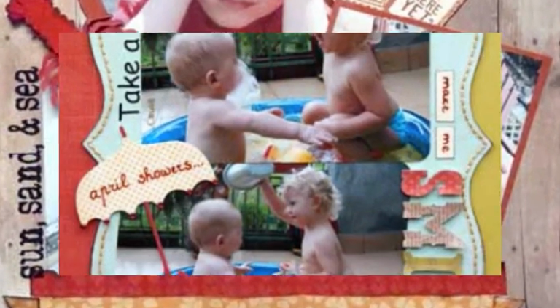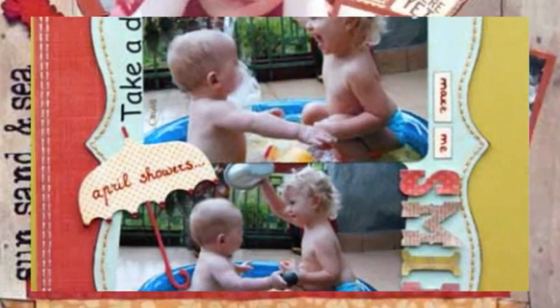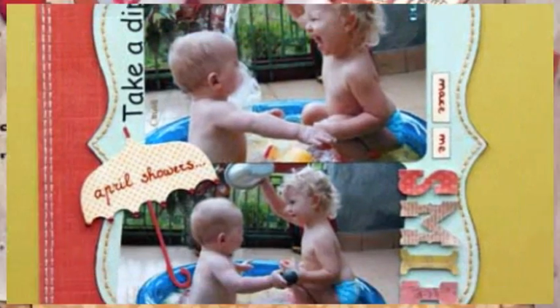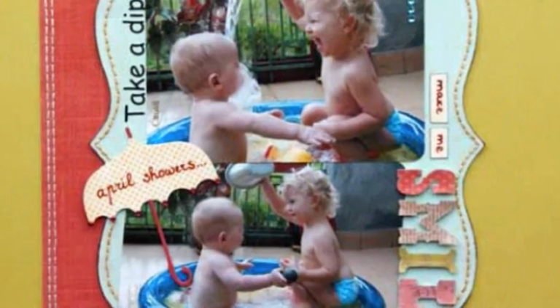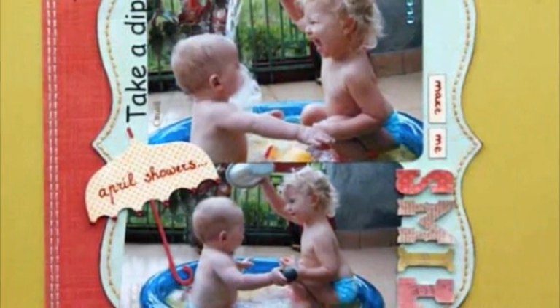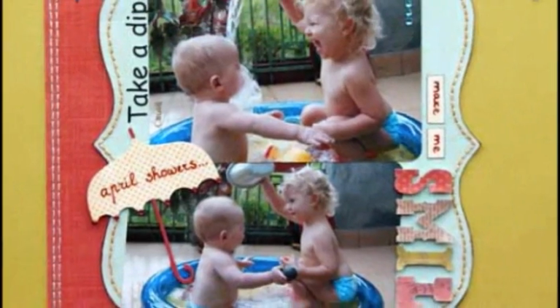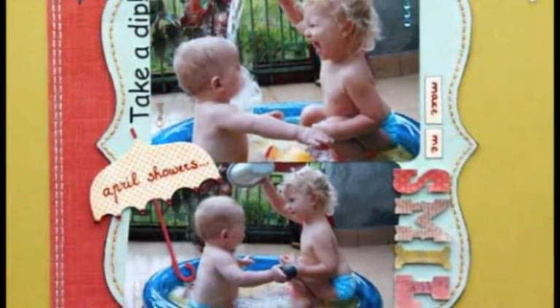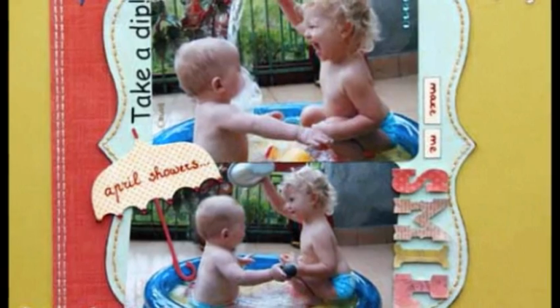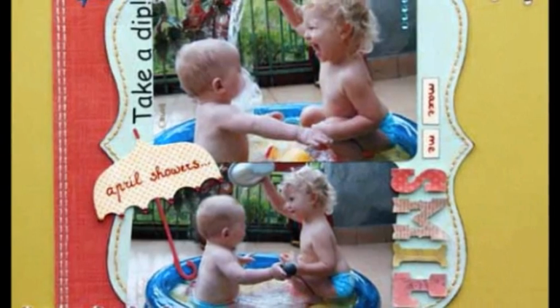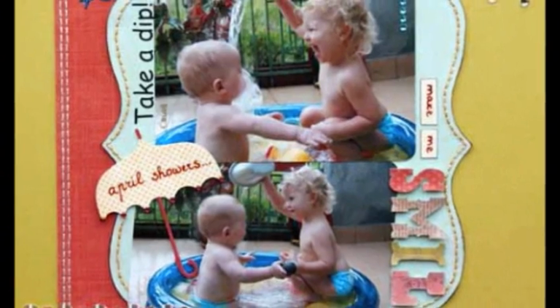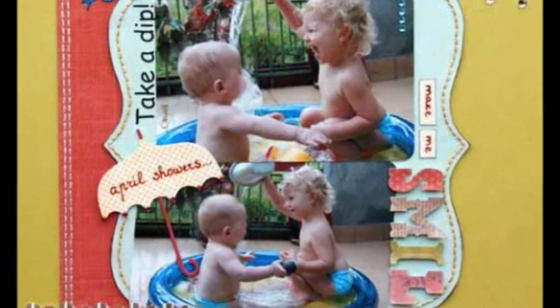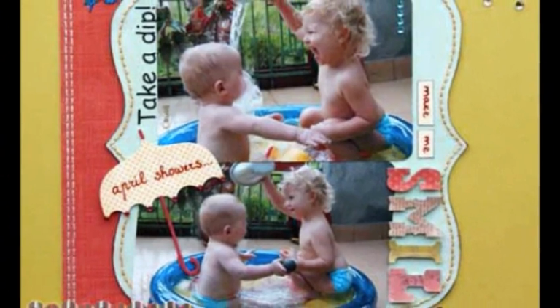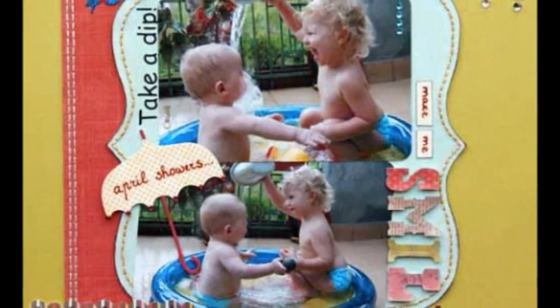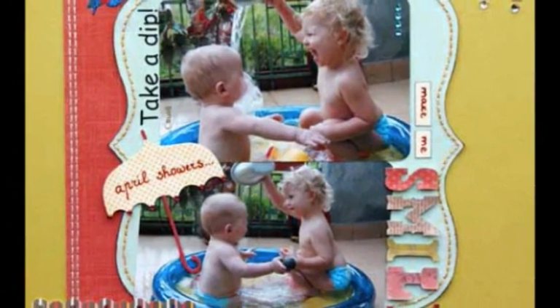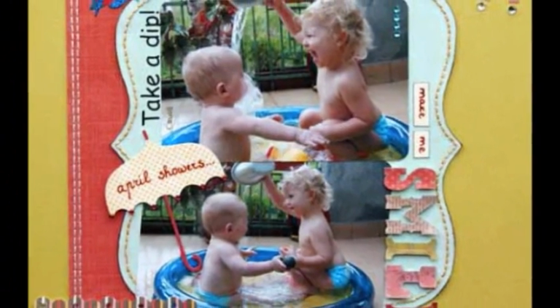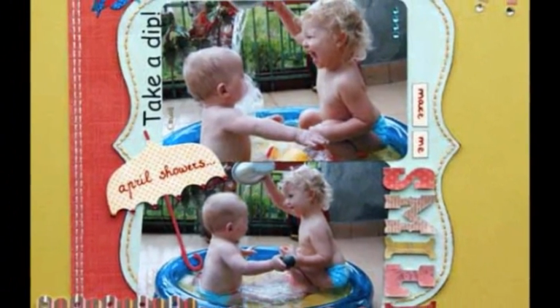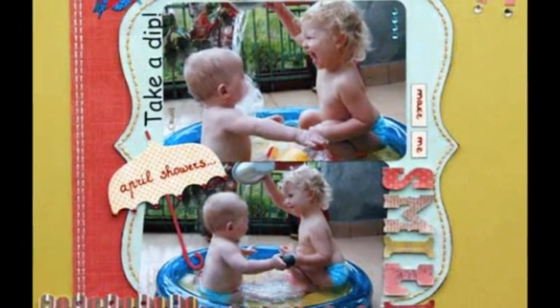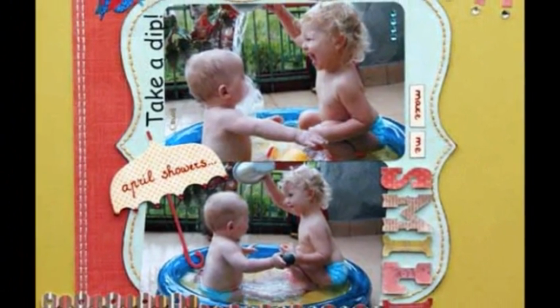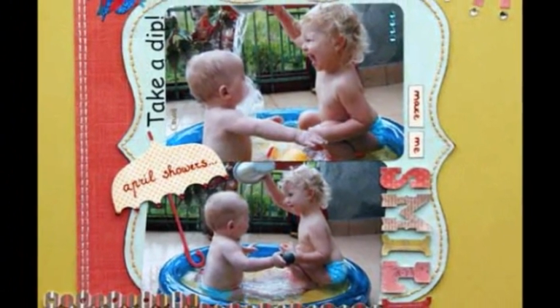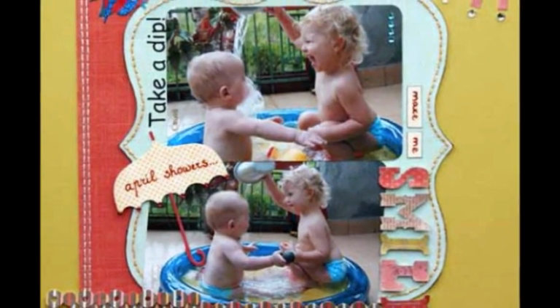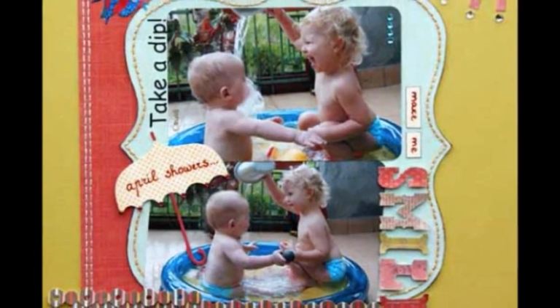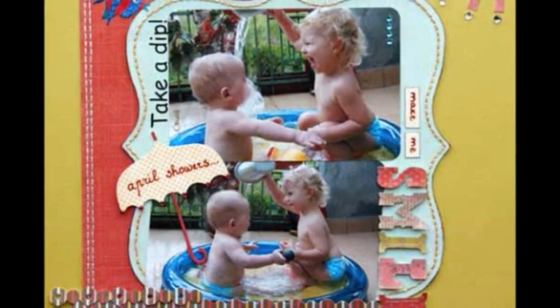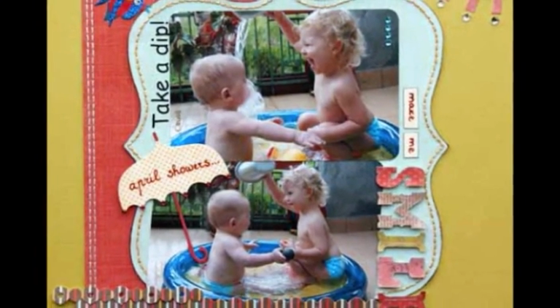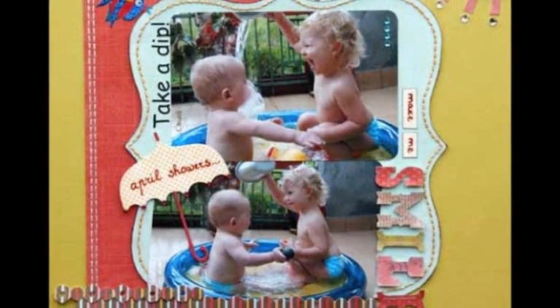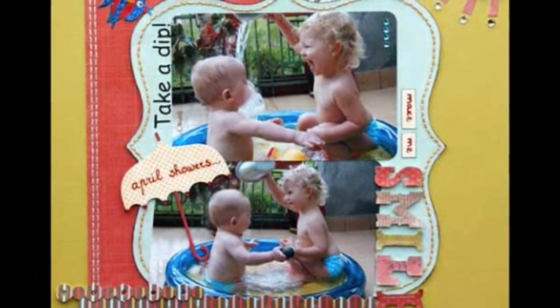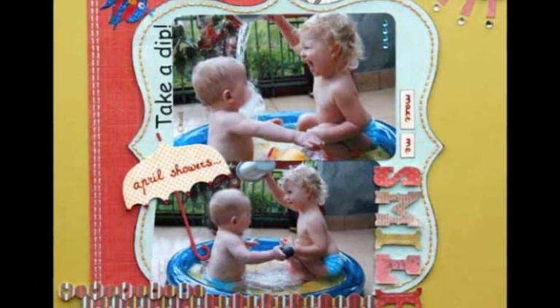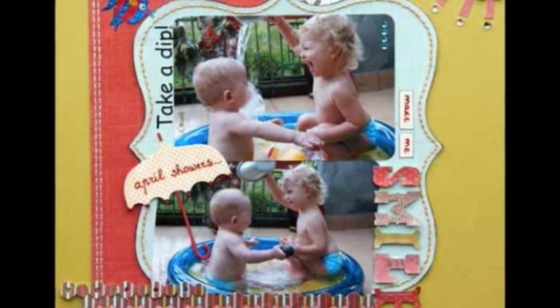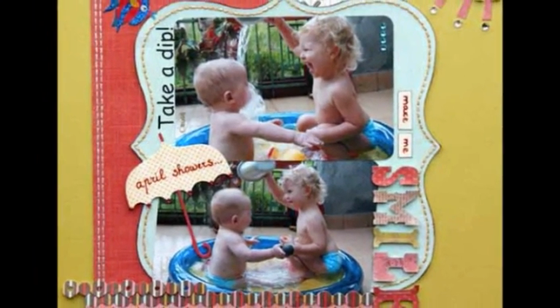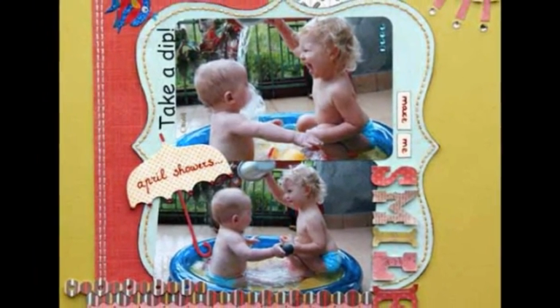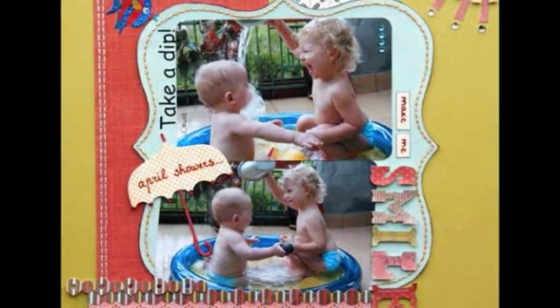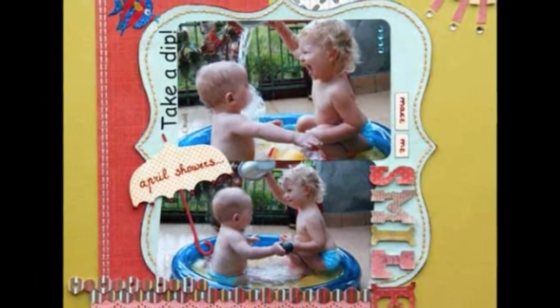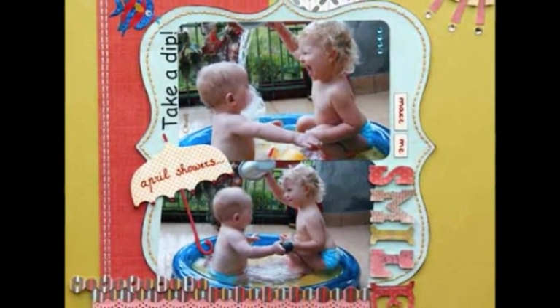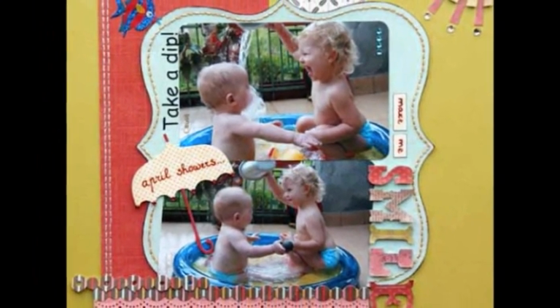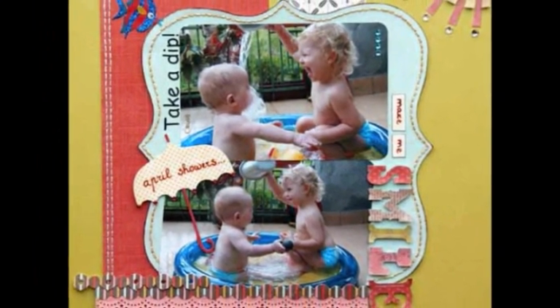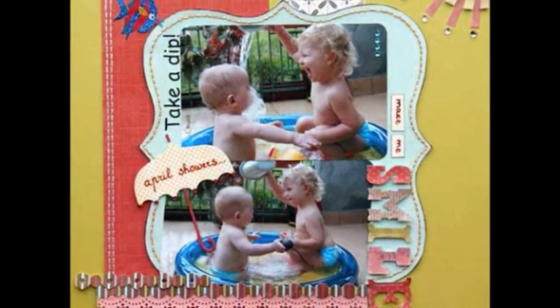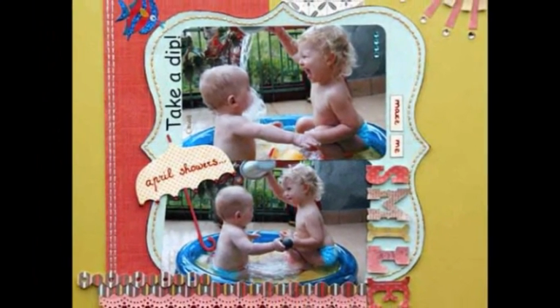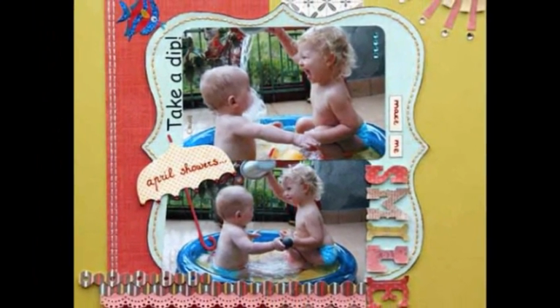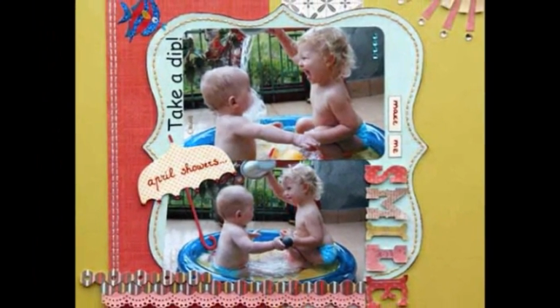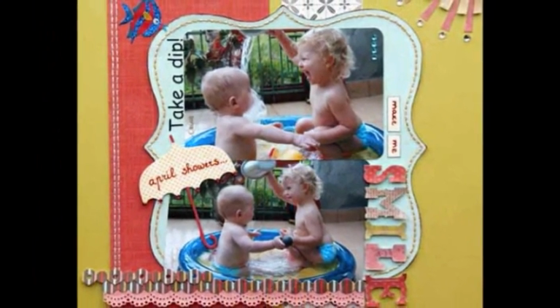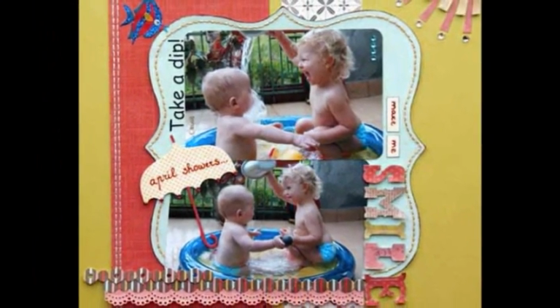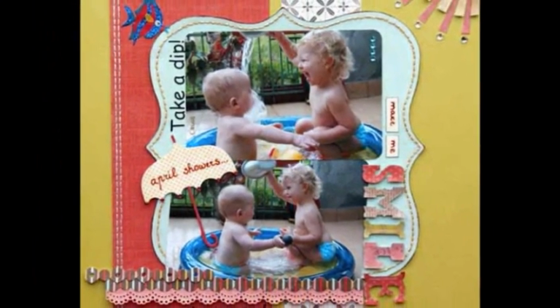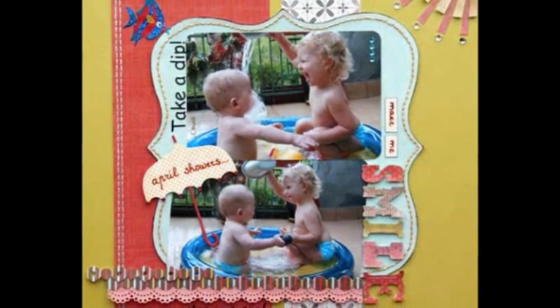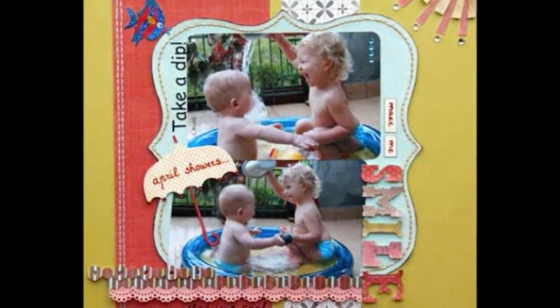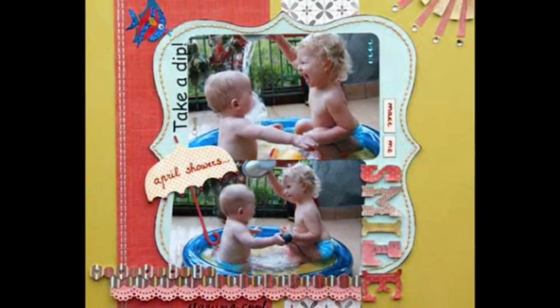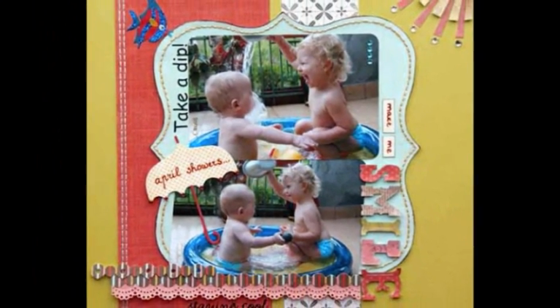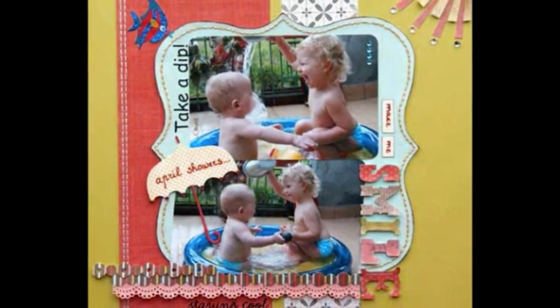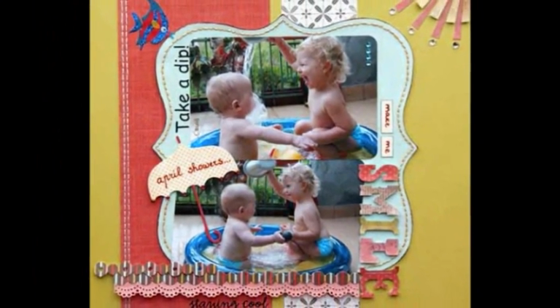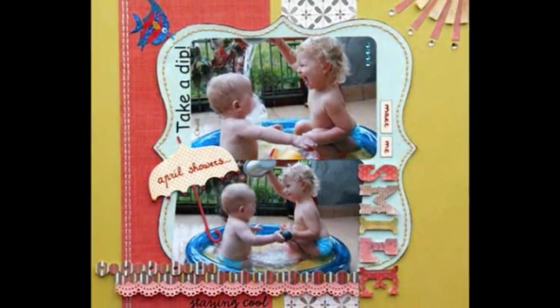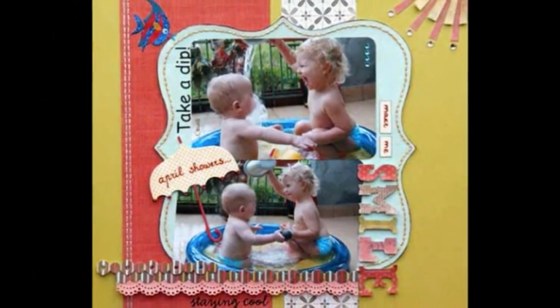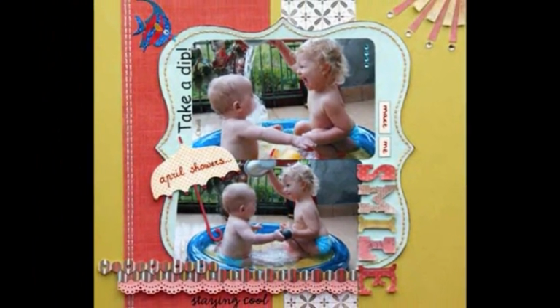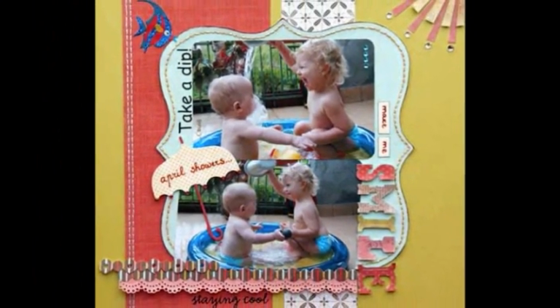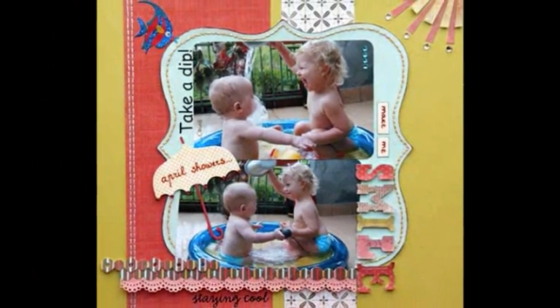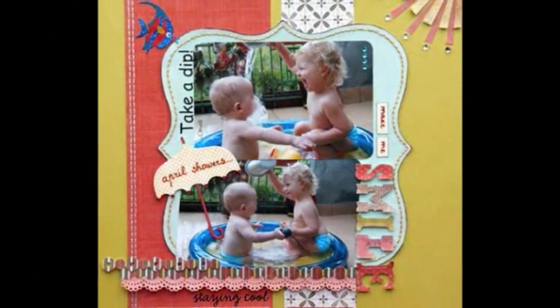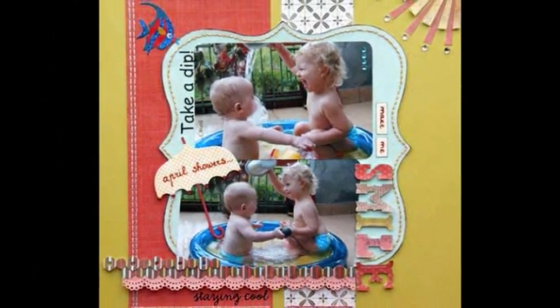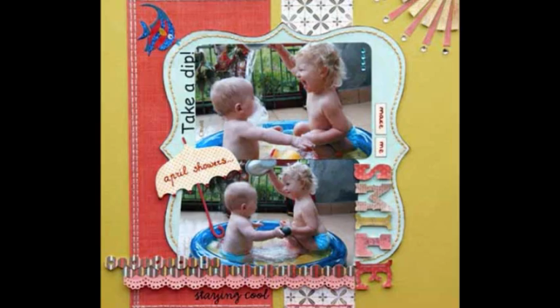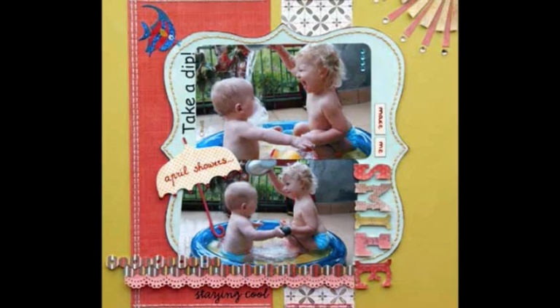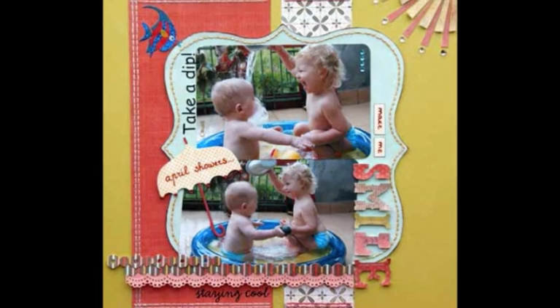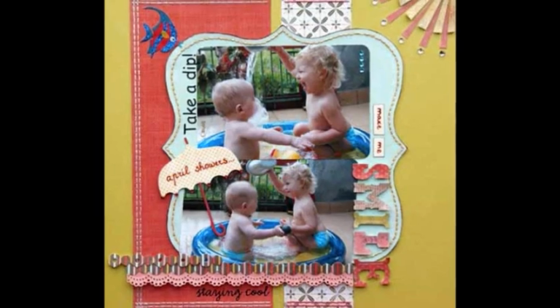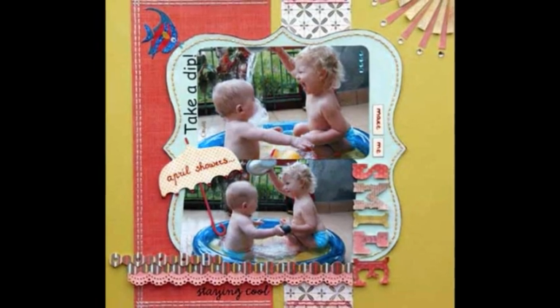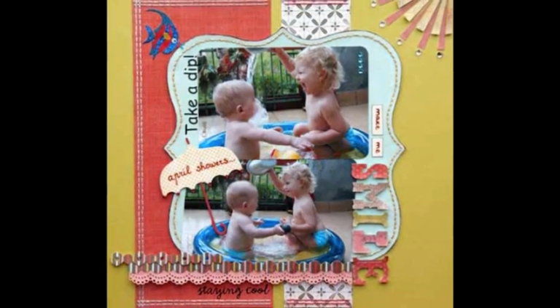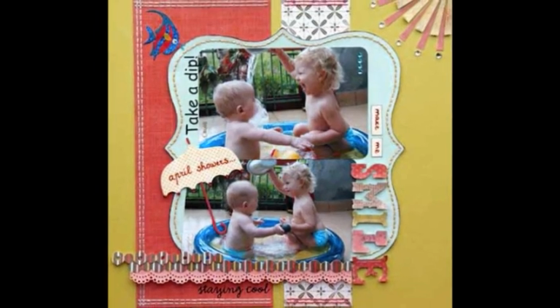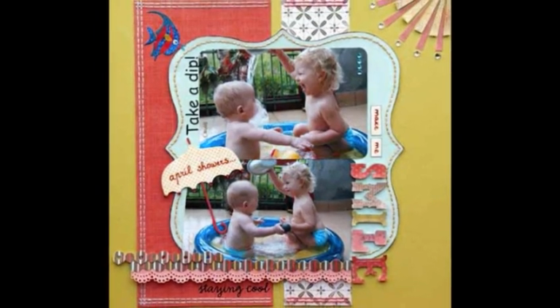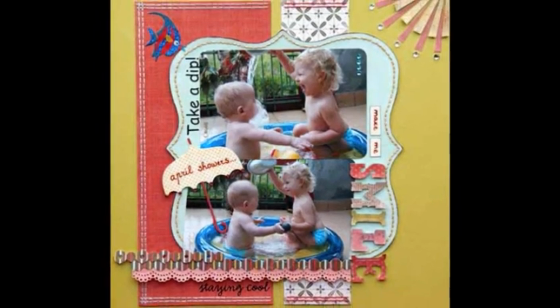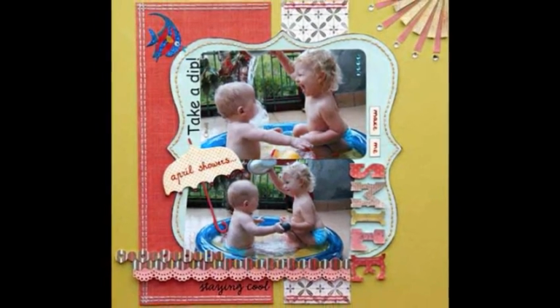And playing in the bathtub is a favorite activity for most kids. The April Showers article shares these funny childhood memories.